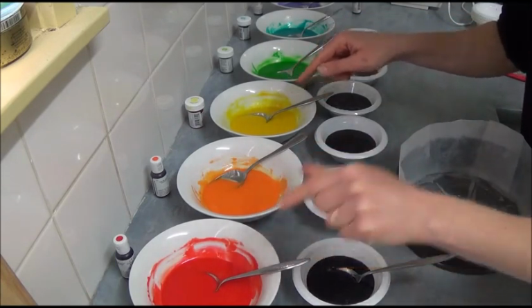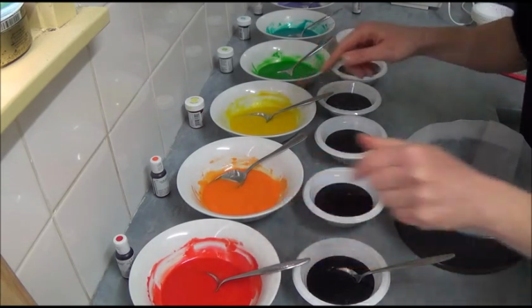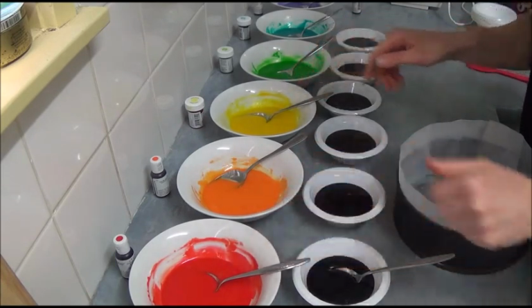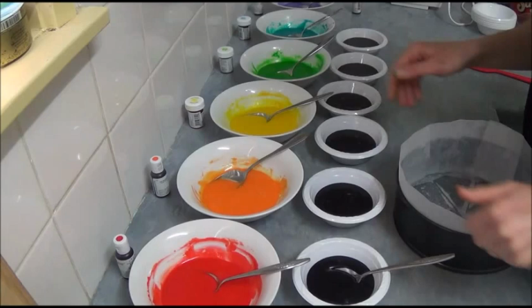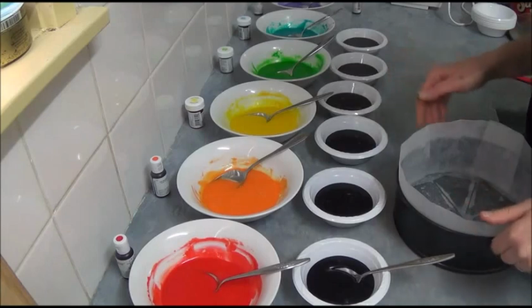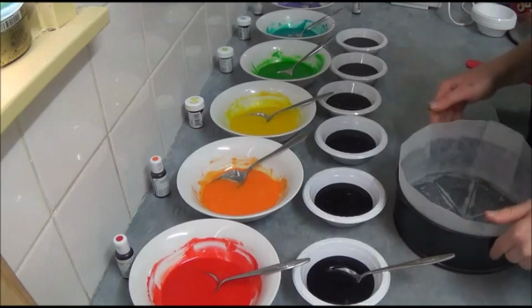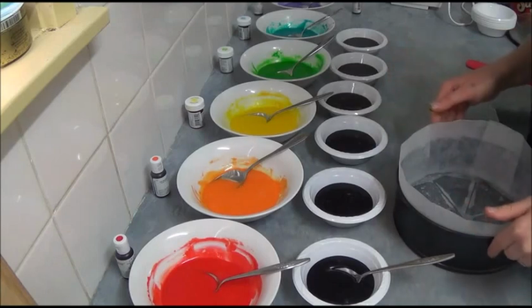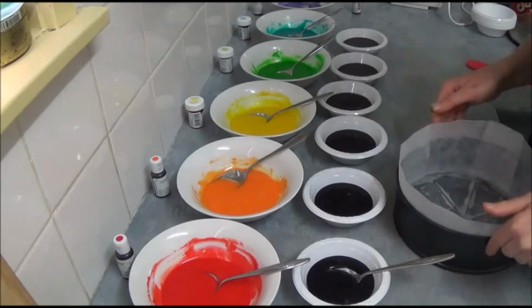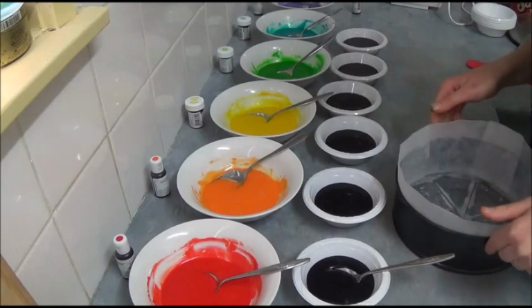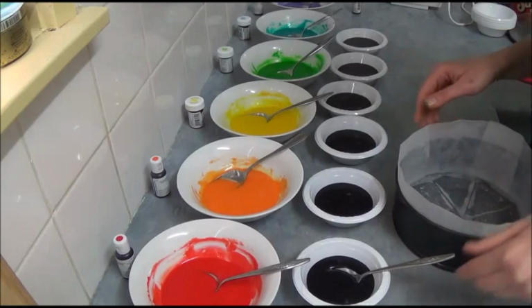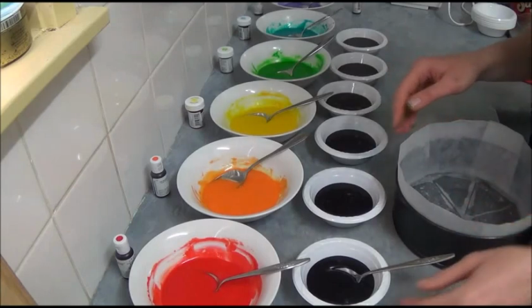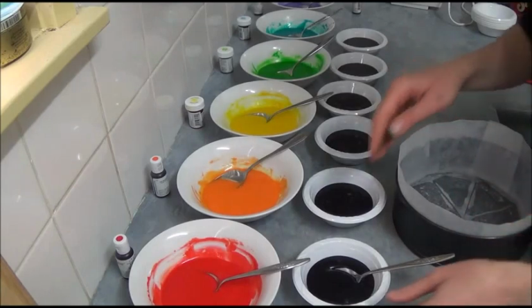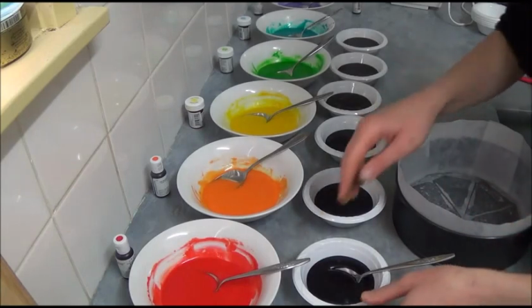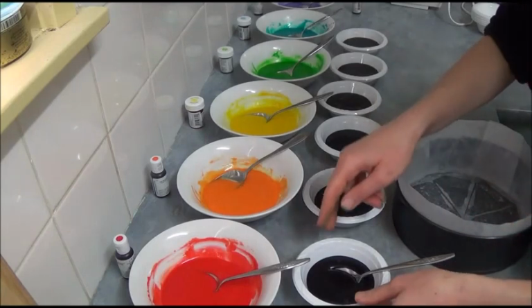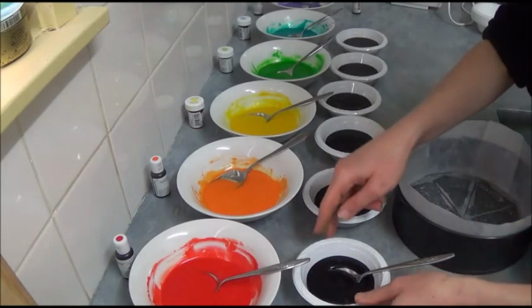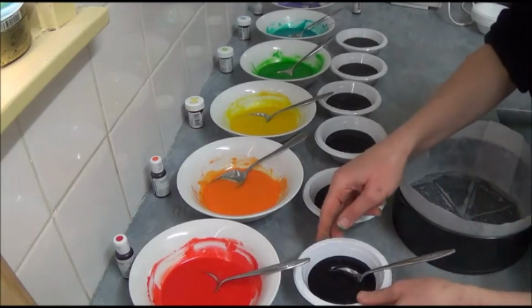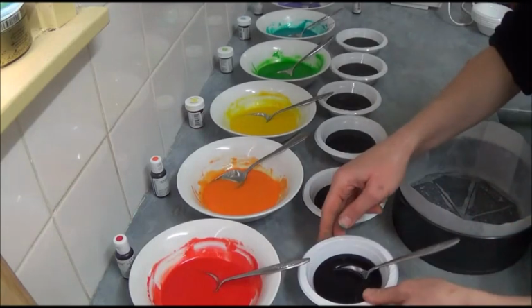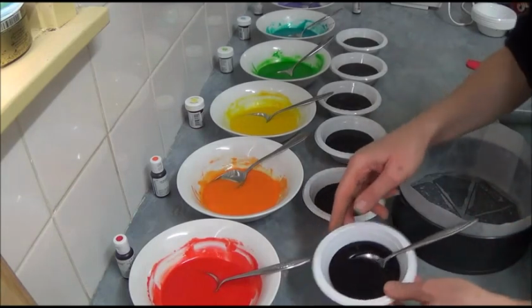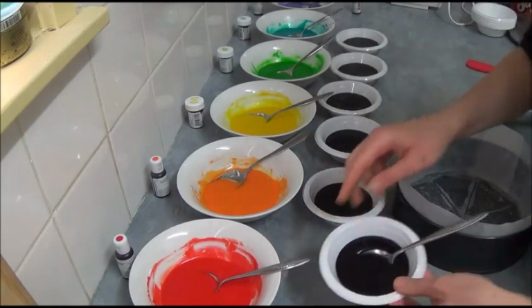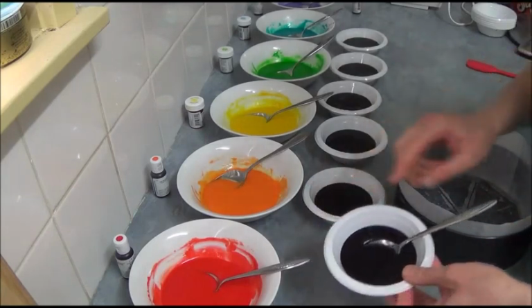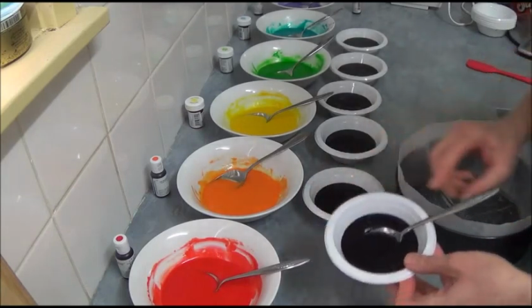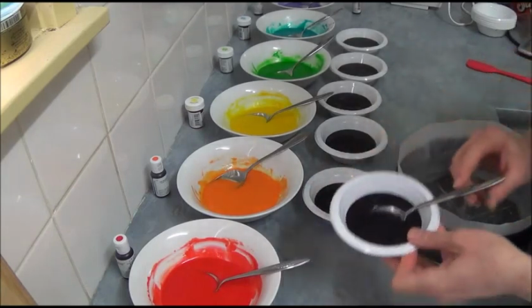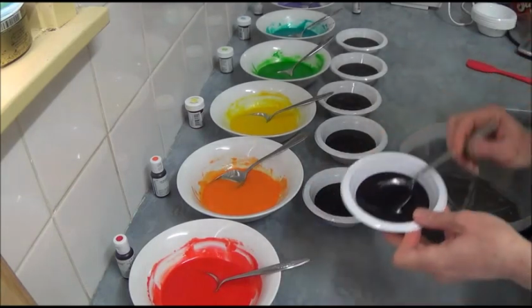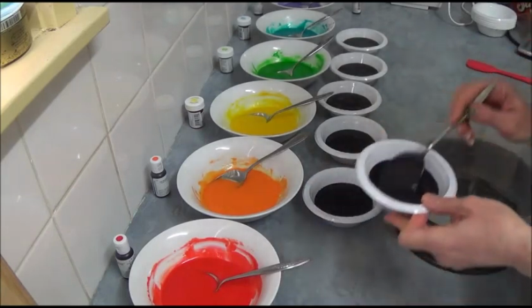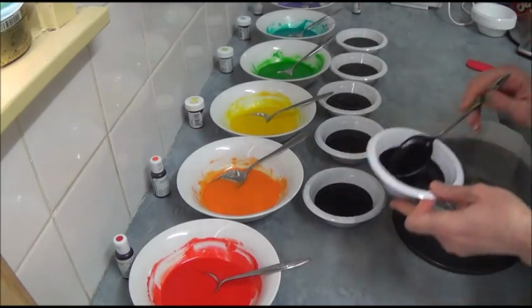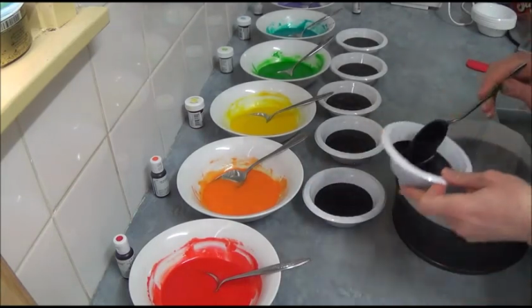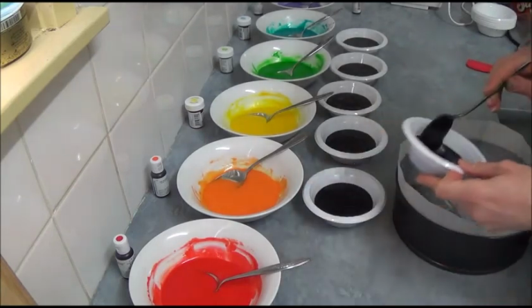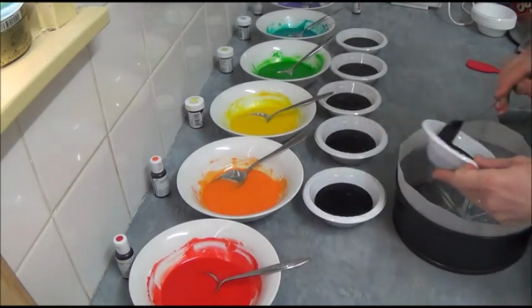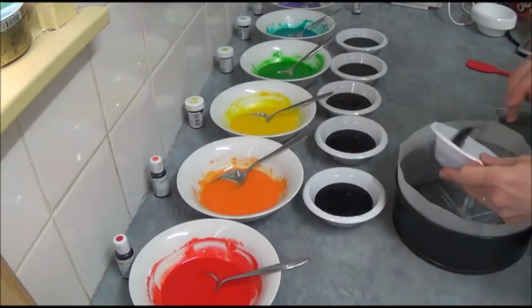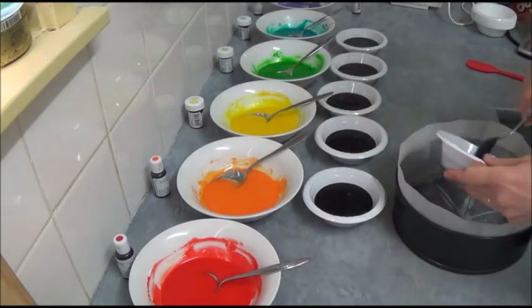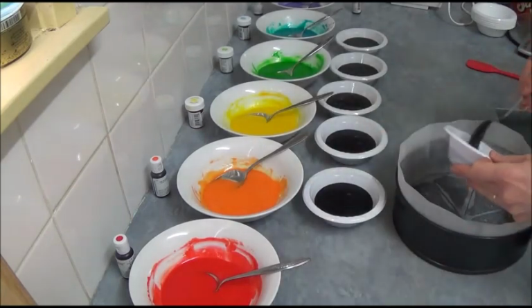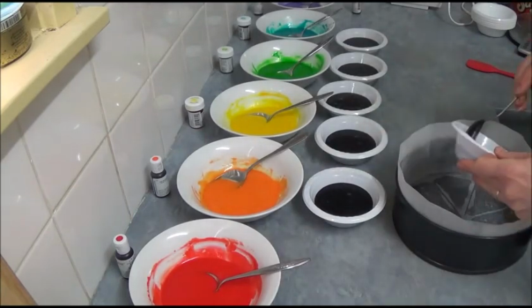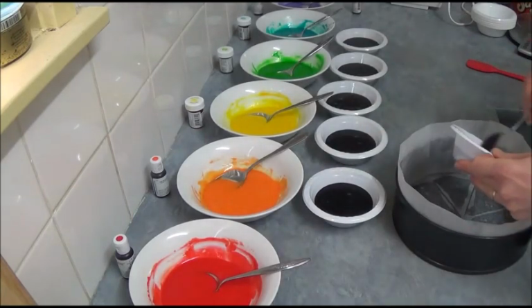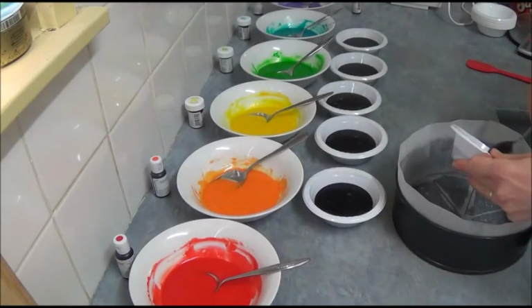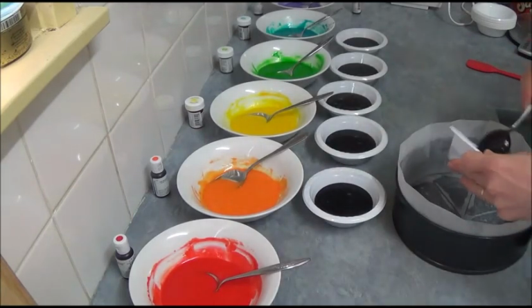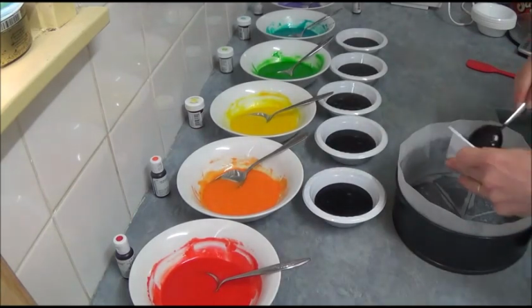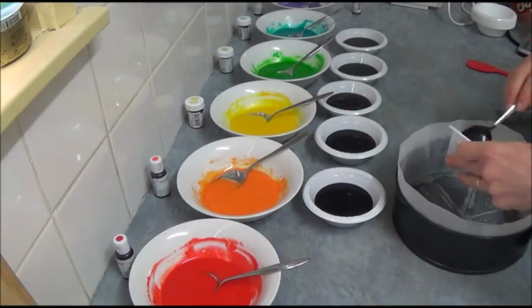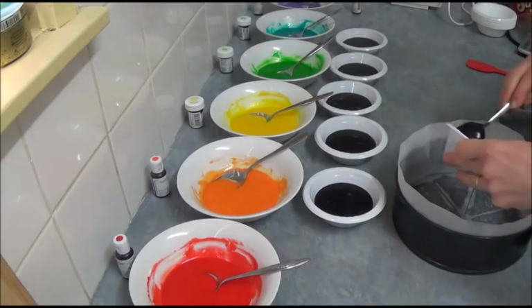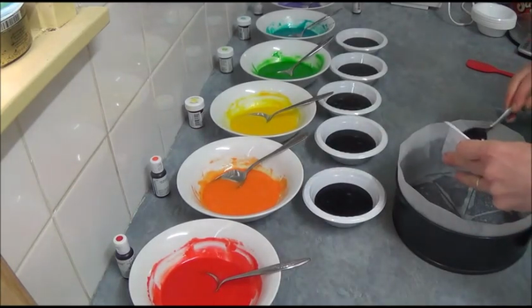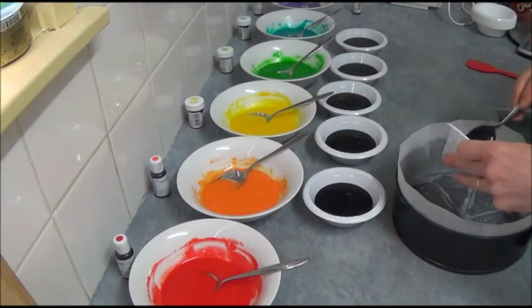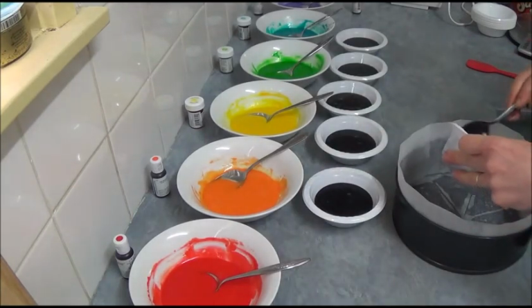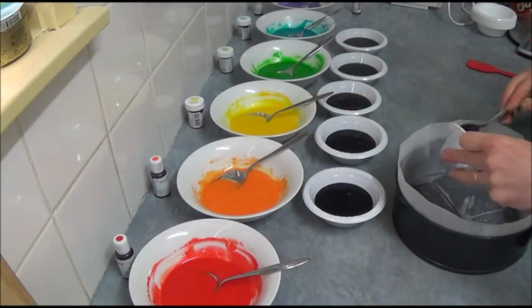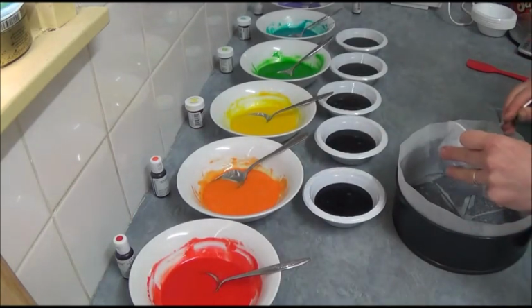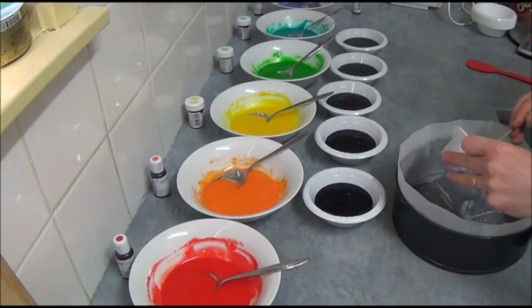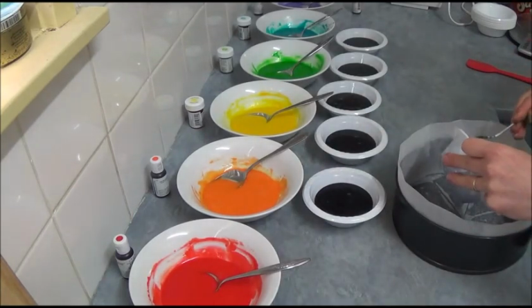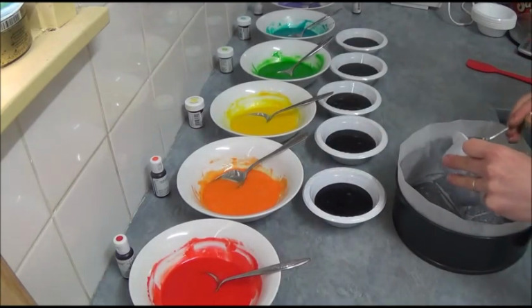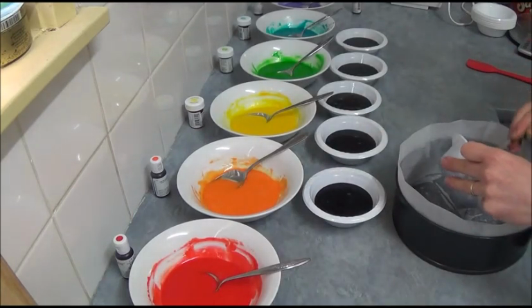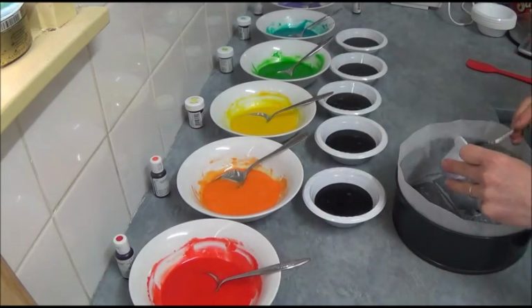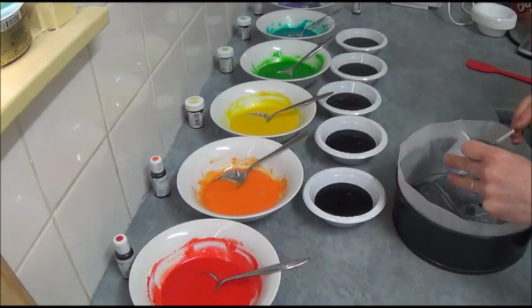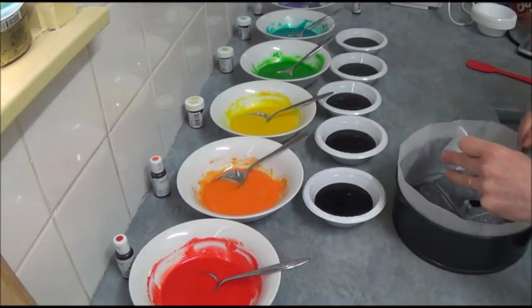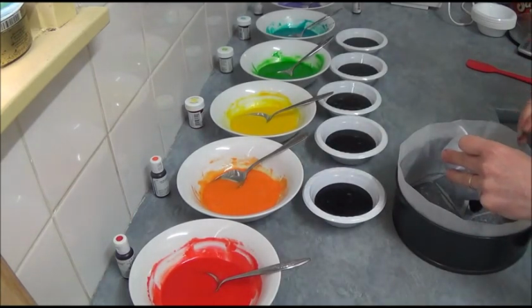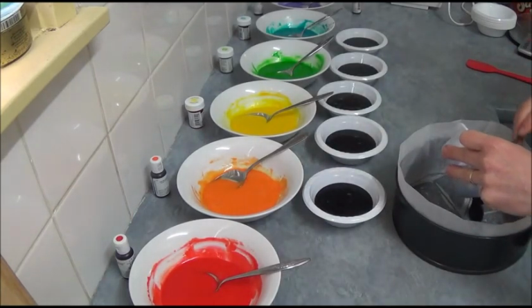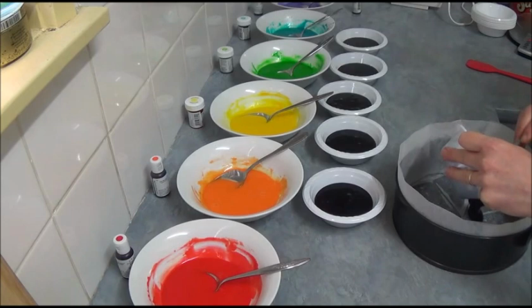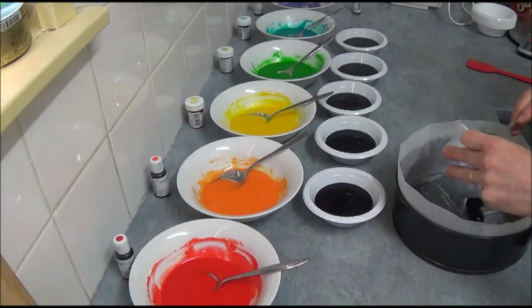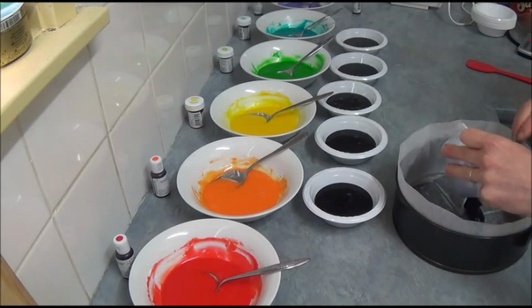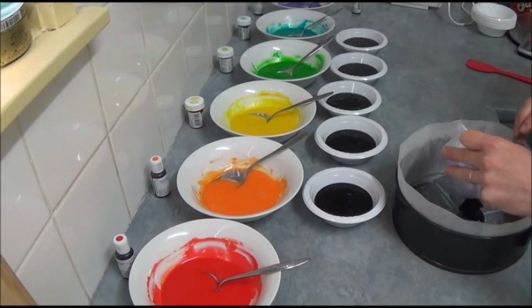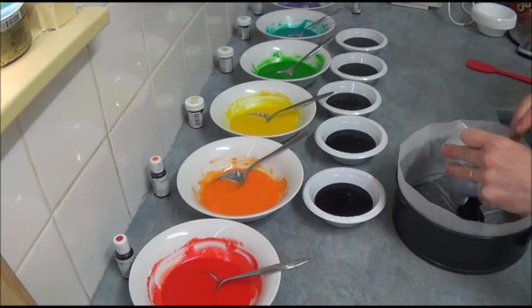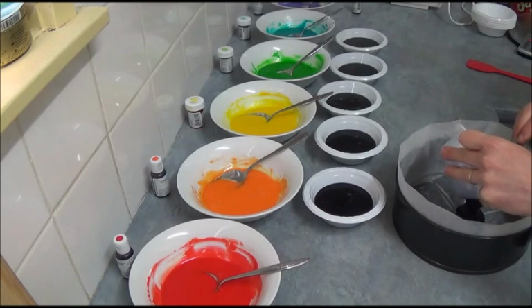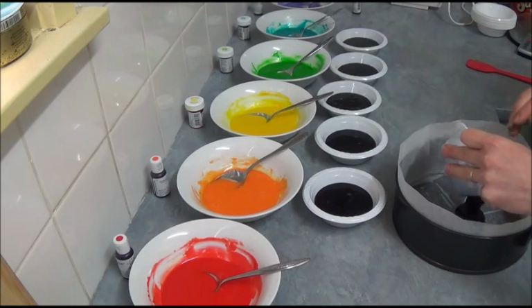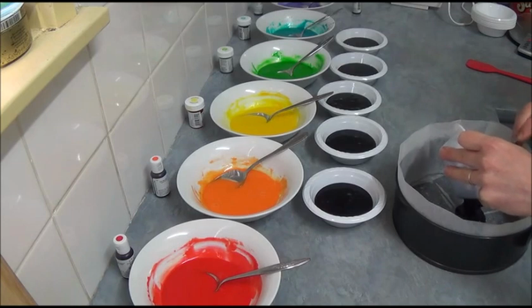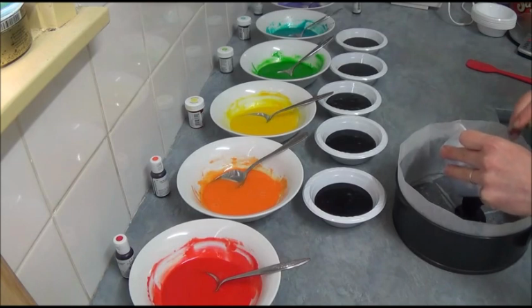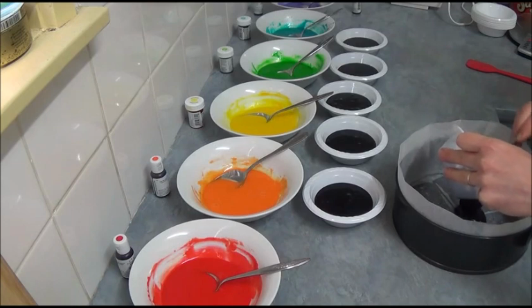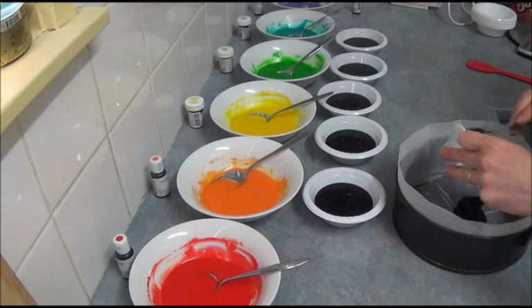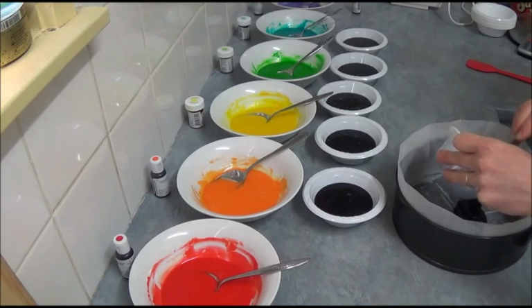So what we have now is six equal parts of black colored batter and six equal parts of rainbow colored batter. Start from the first which is black — pour right in the middle of the pan.